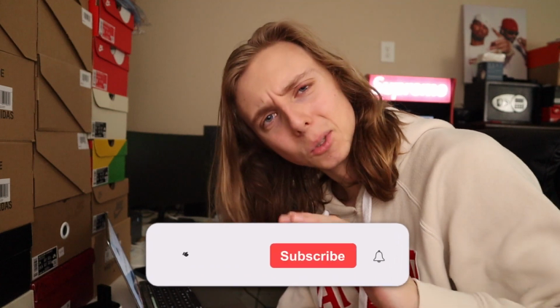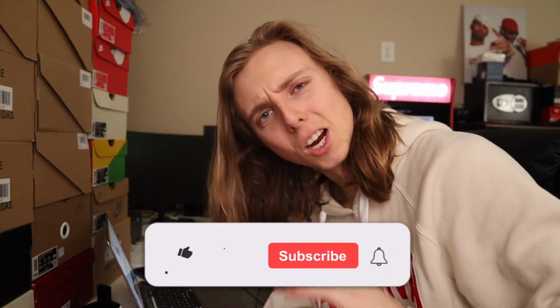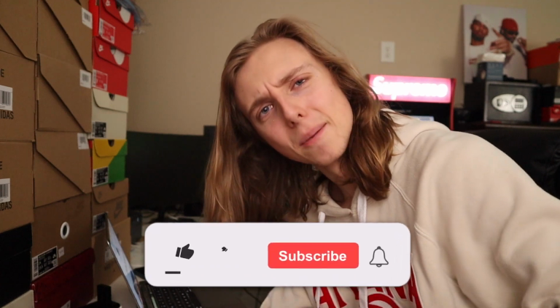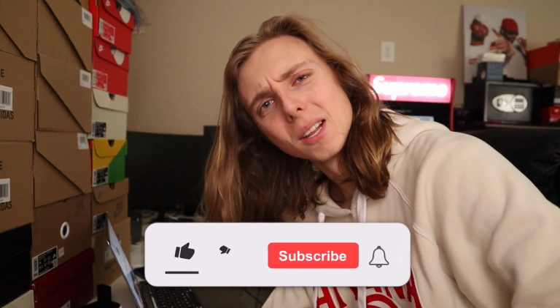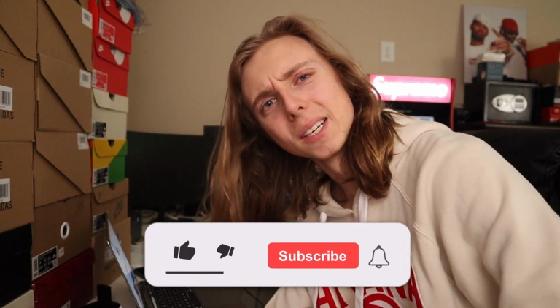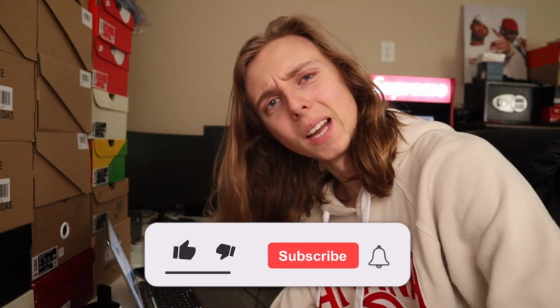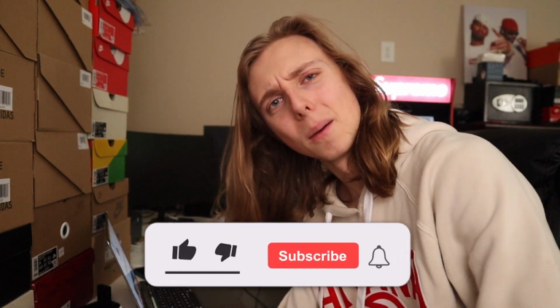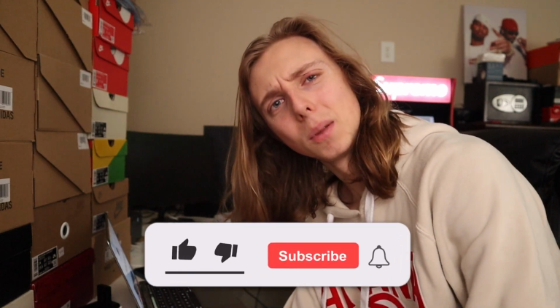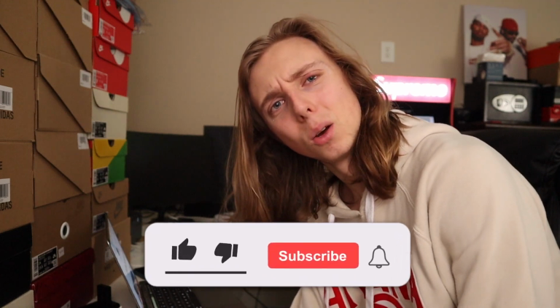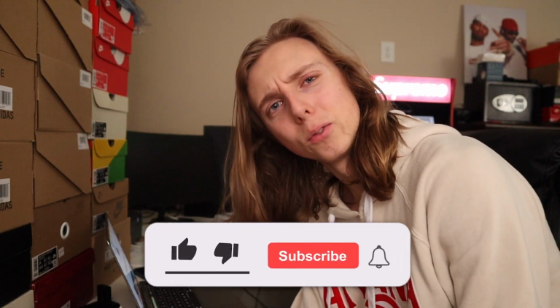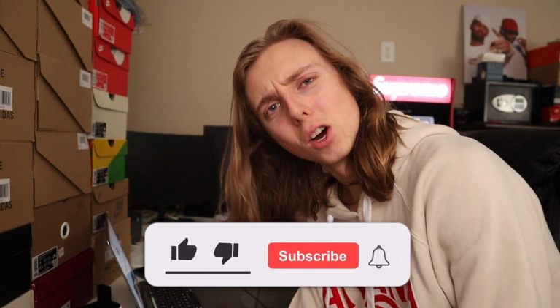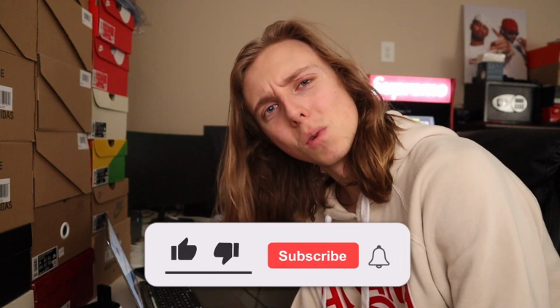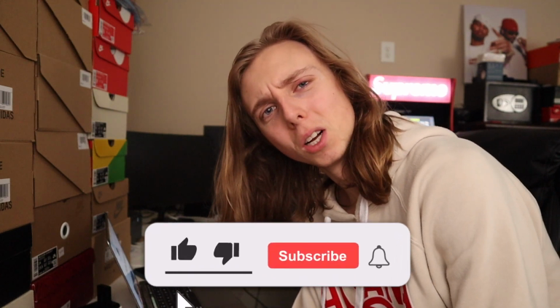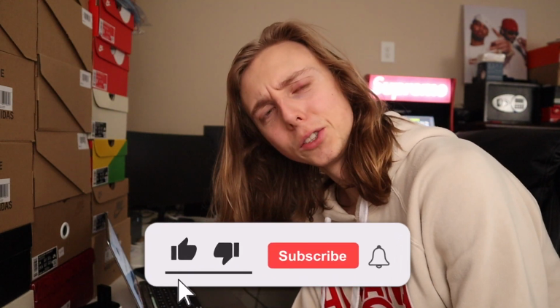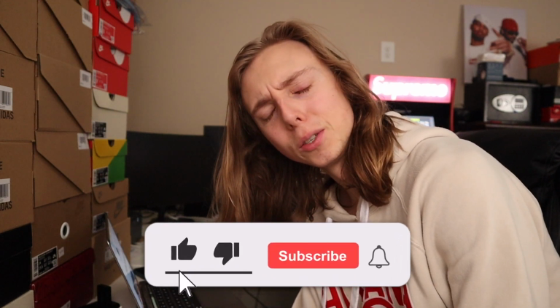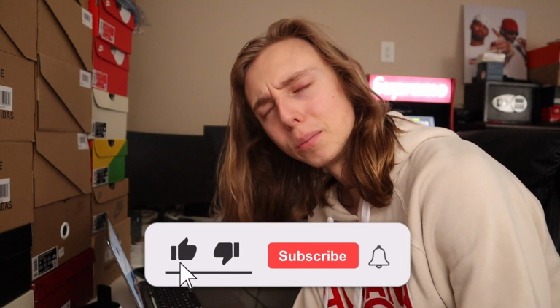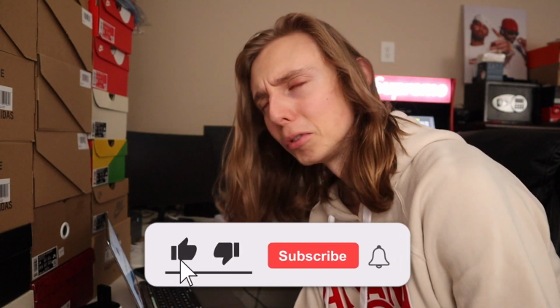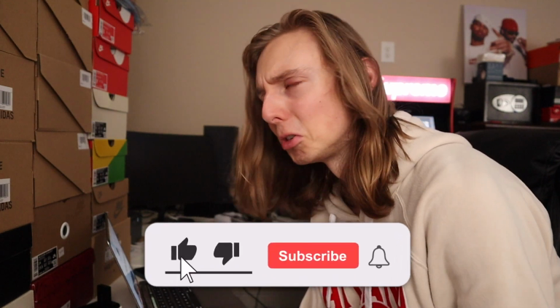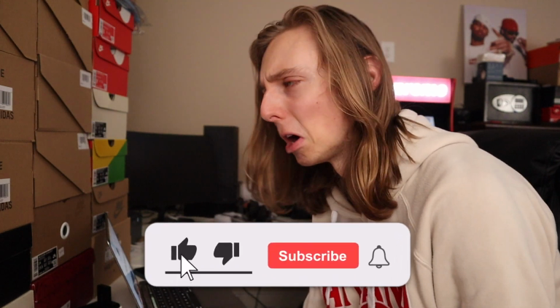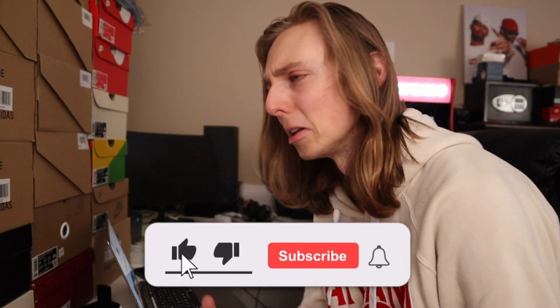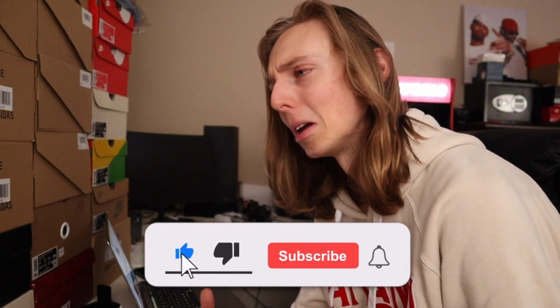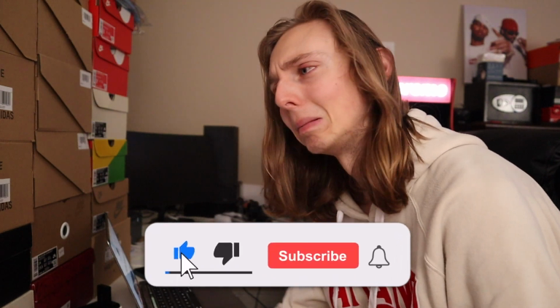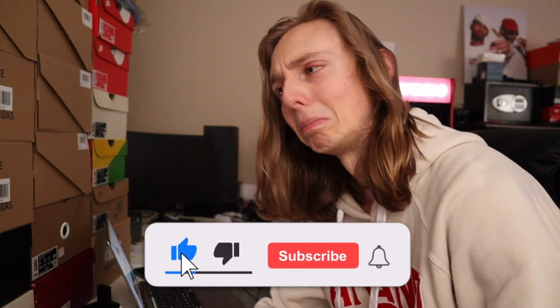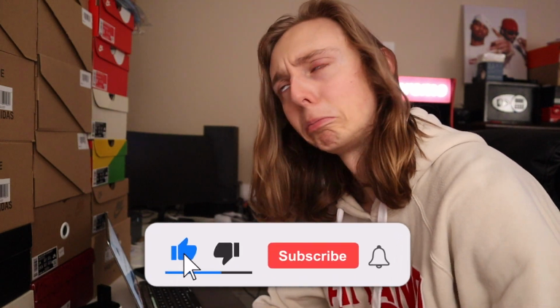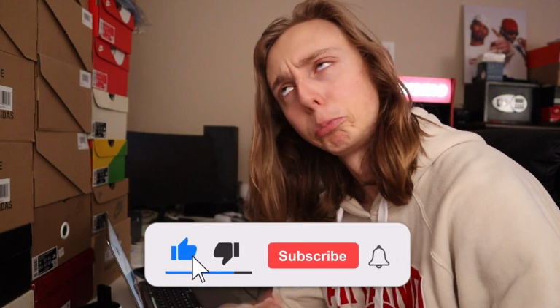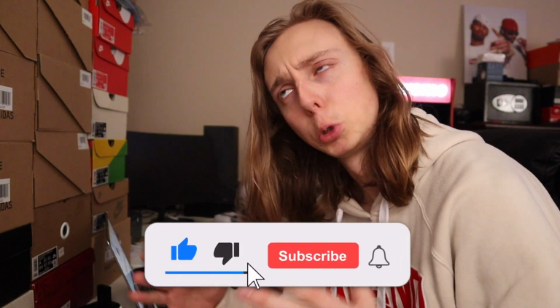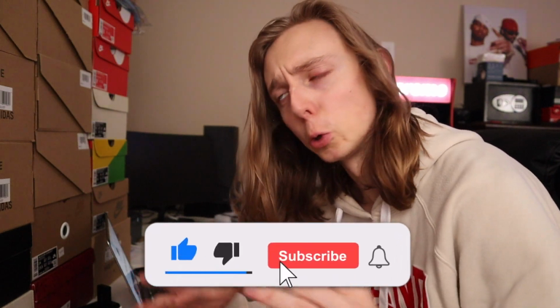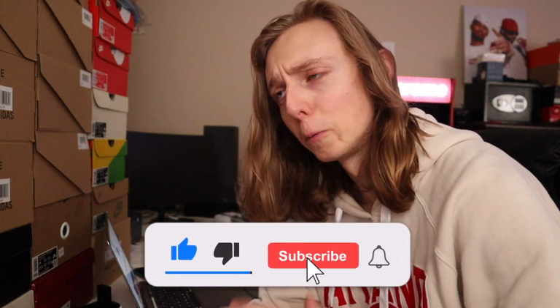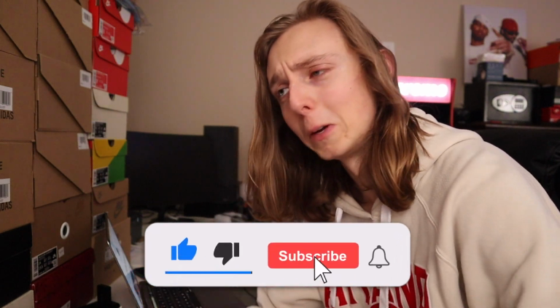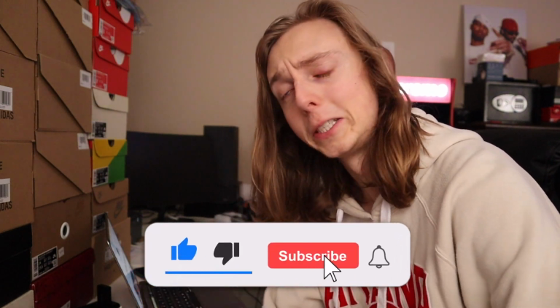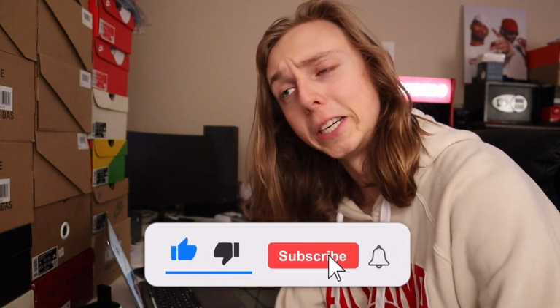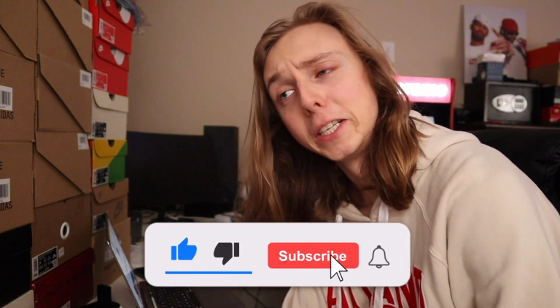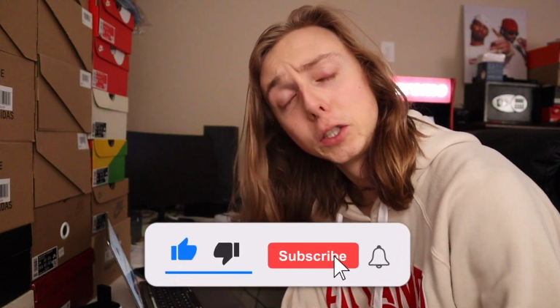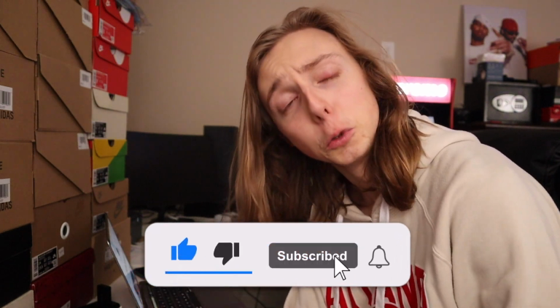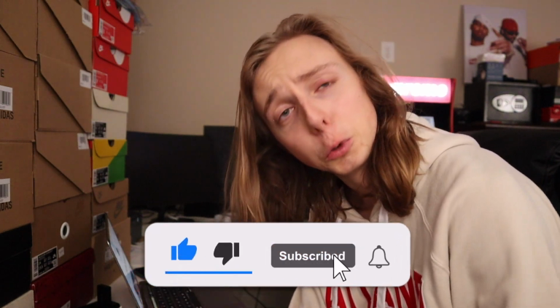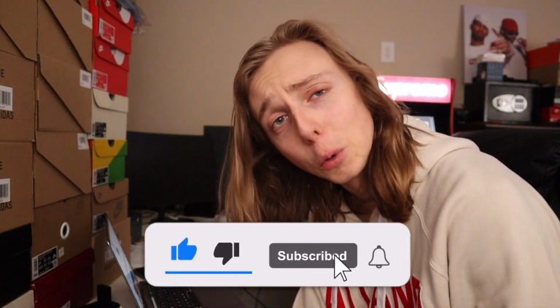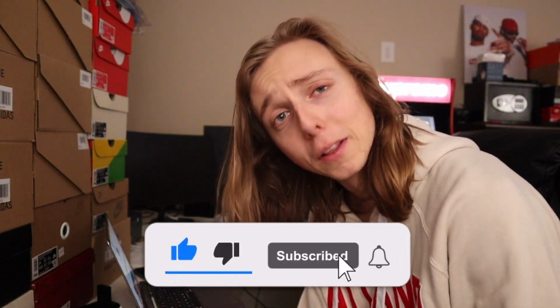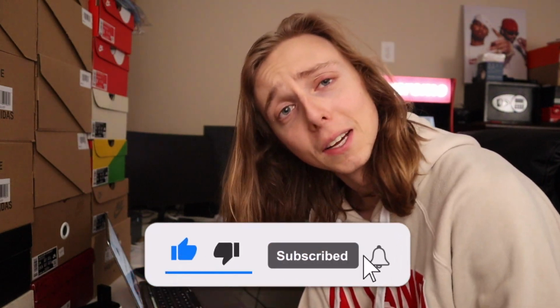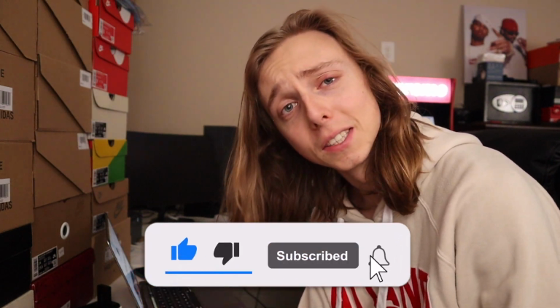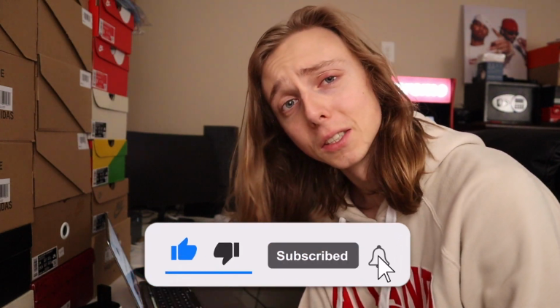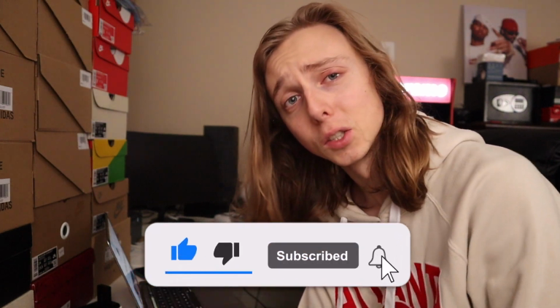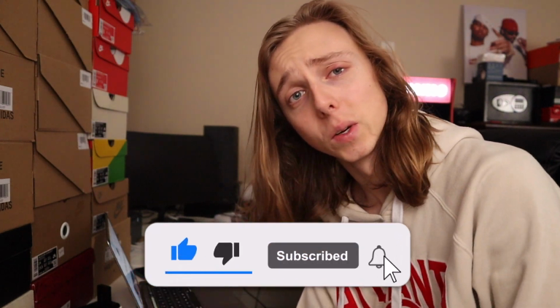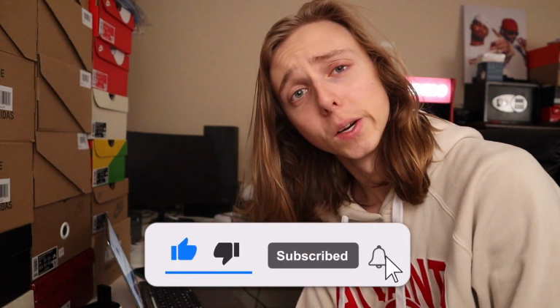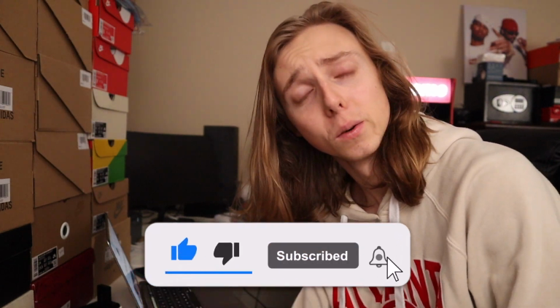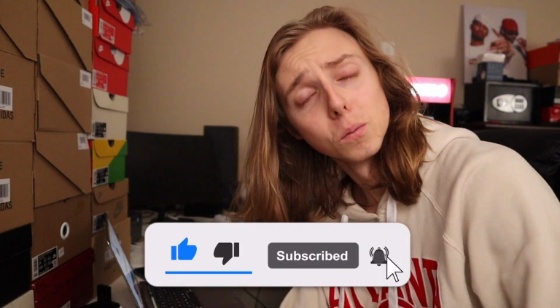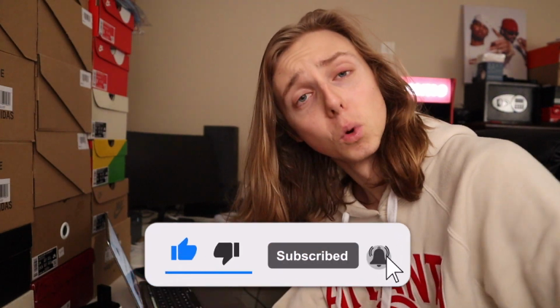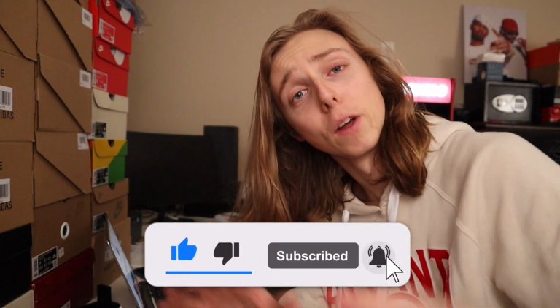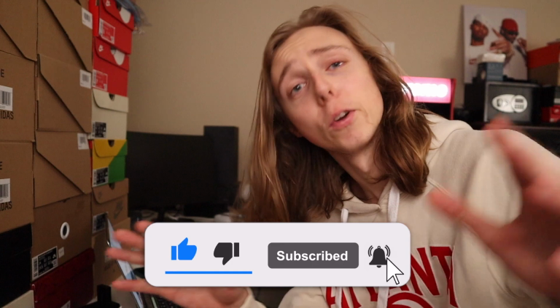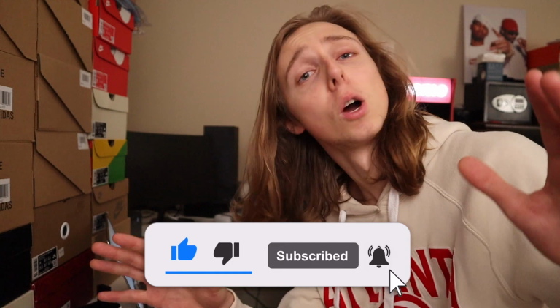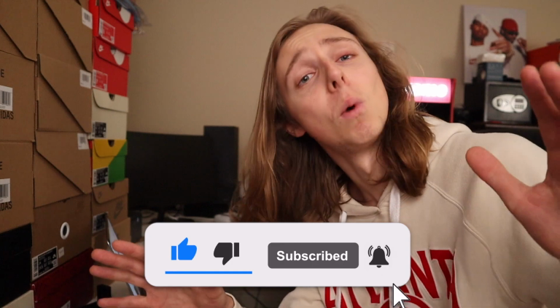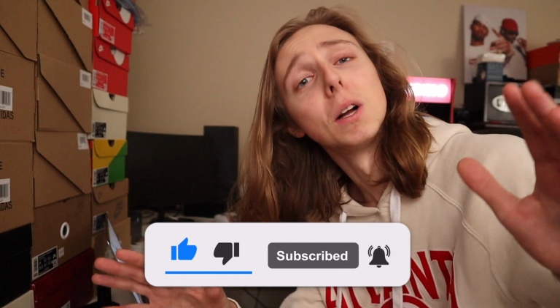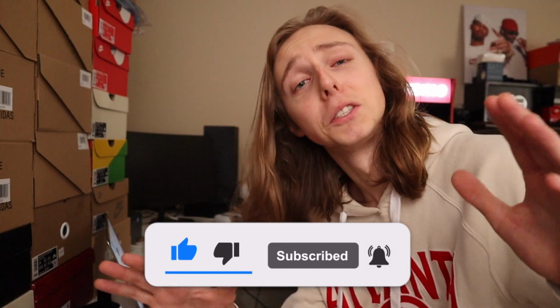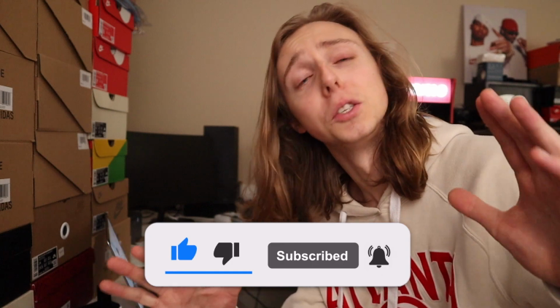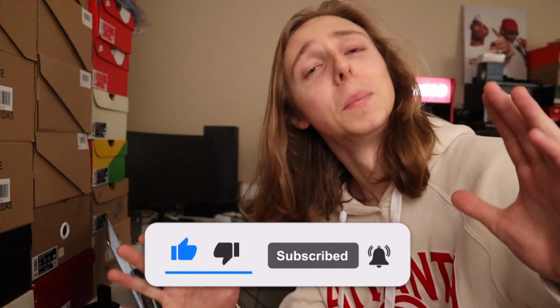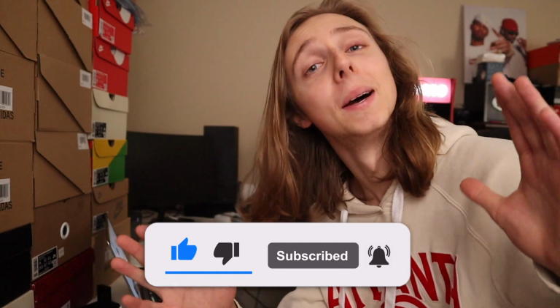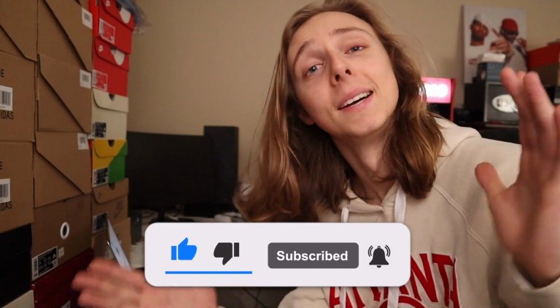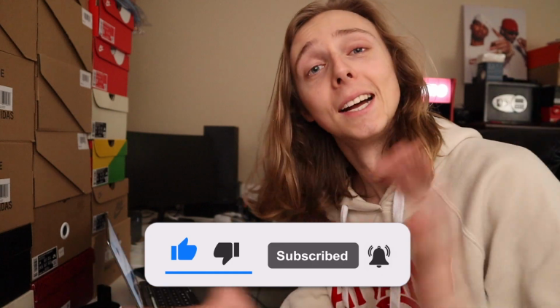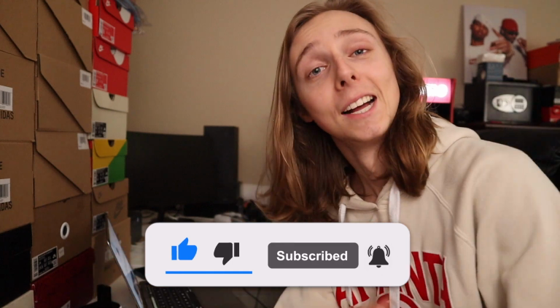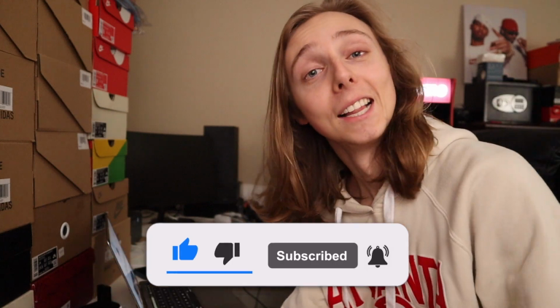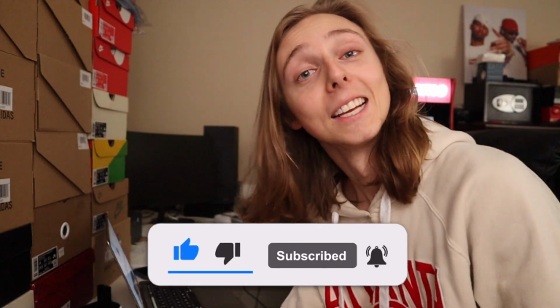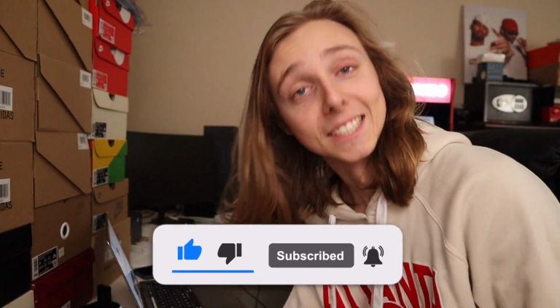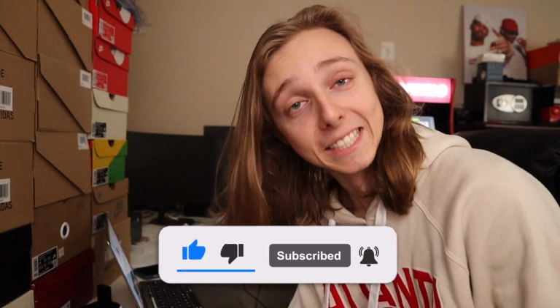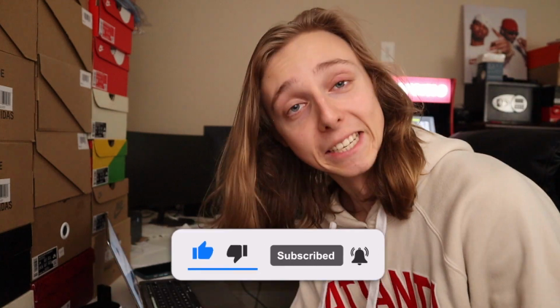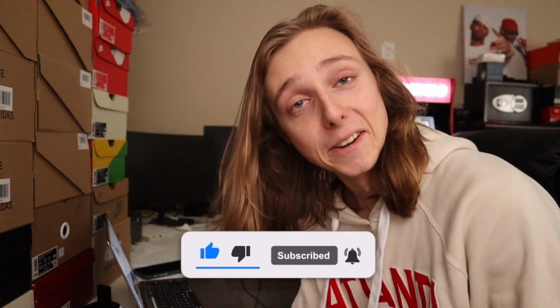Subscribe and like down below if y'all want to. Just trying to get like 215 to 220 likes on this video — whatever y'all want — but let's continue.